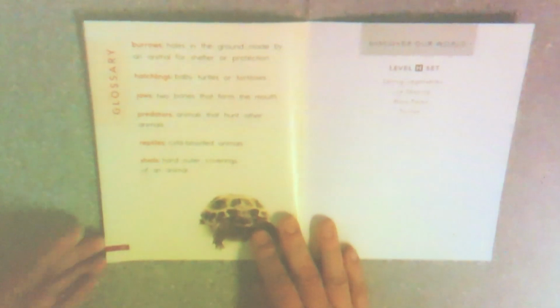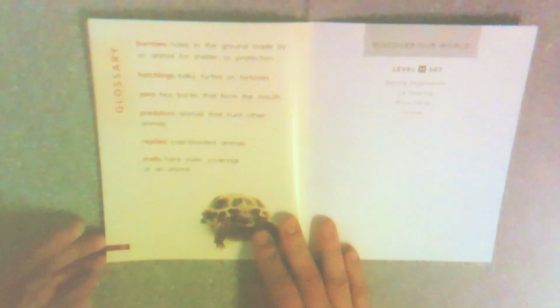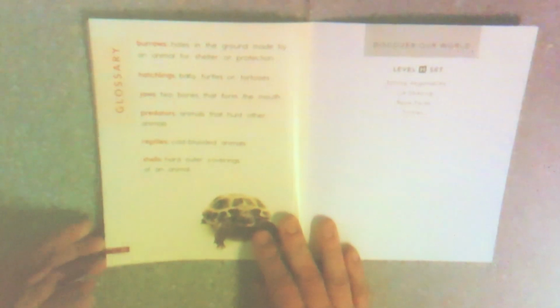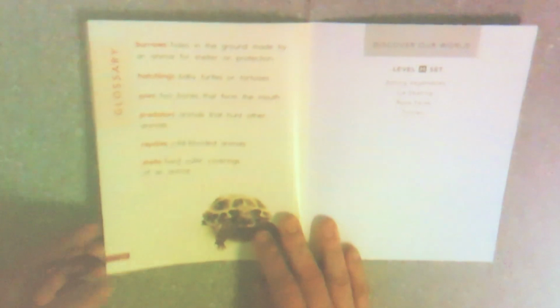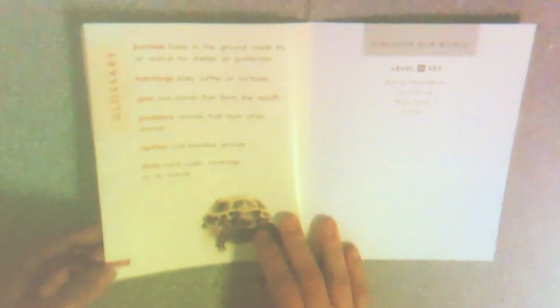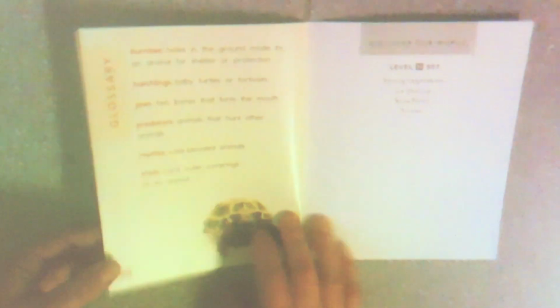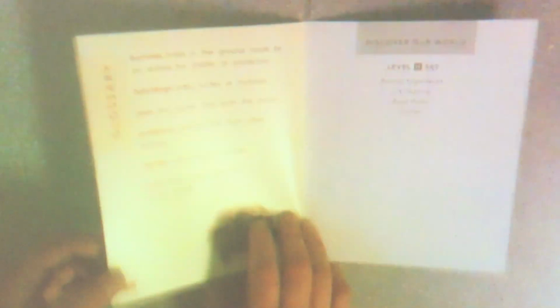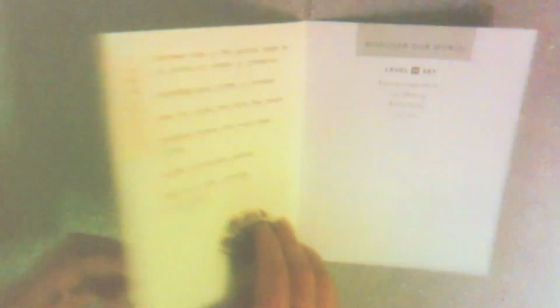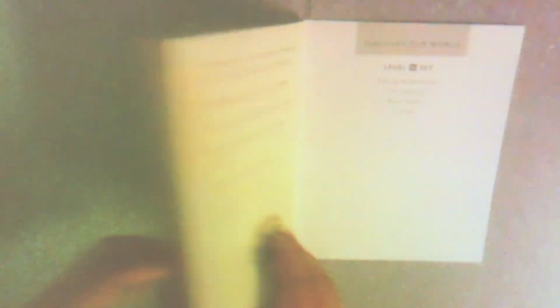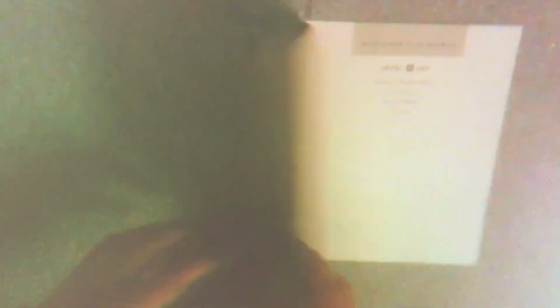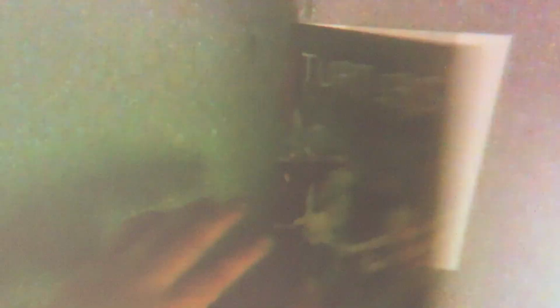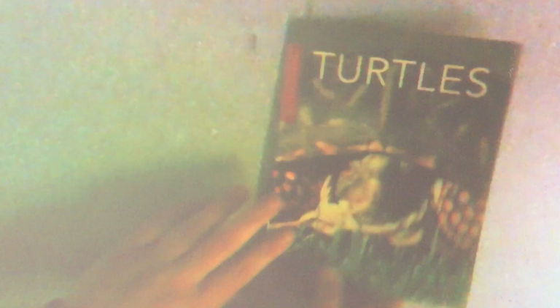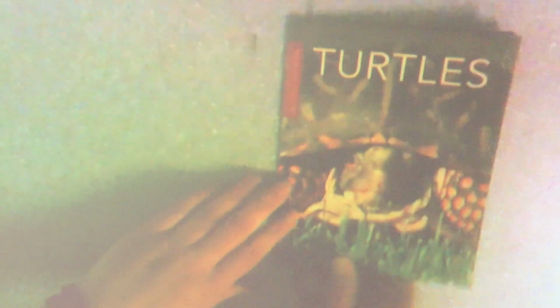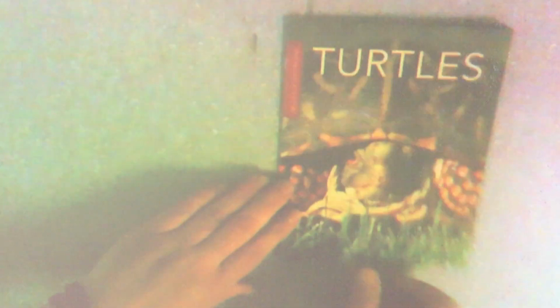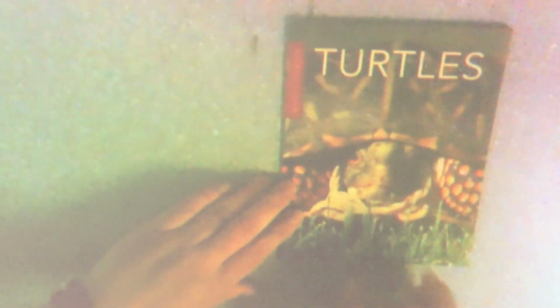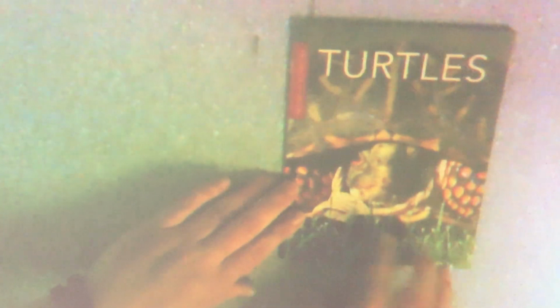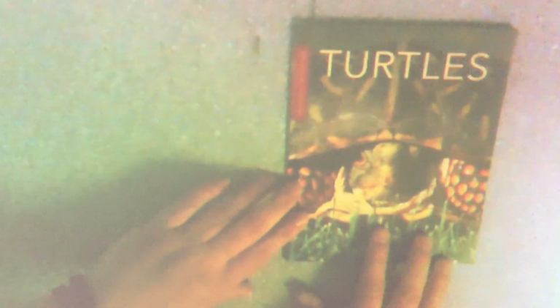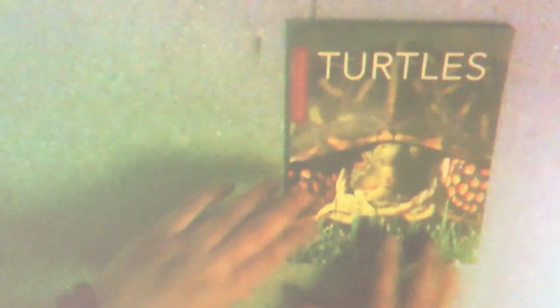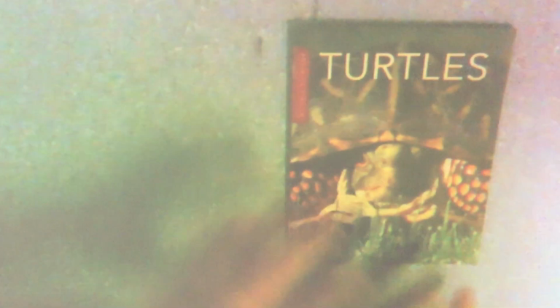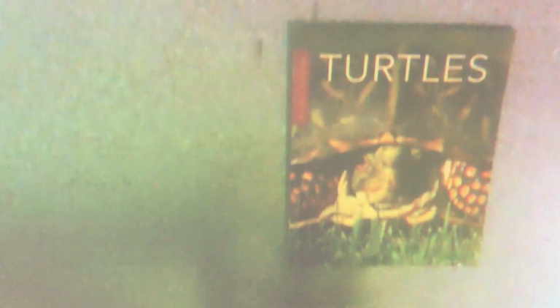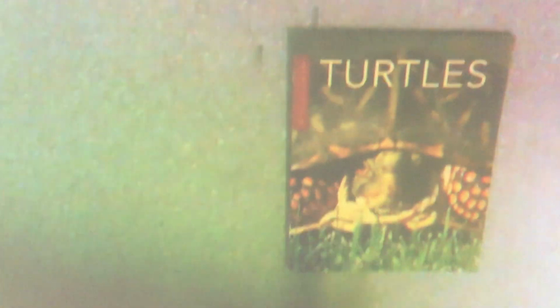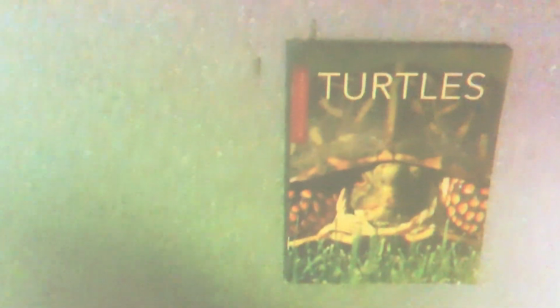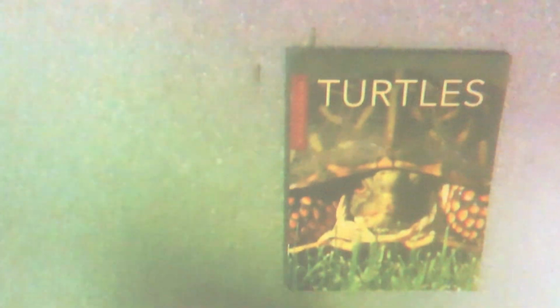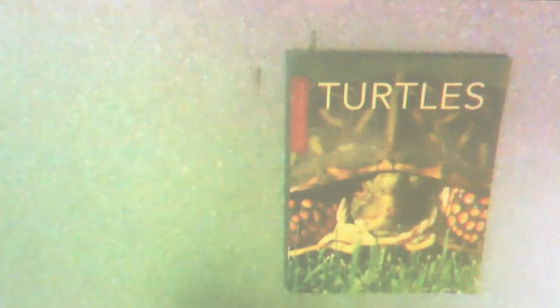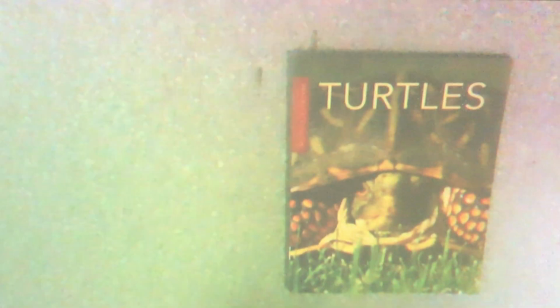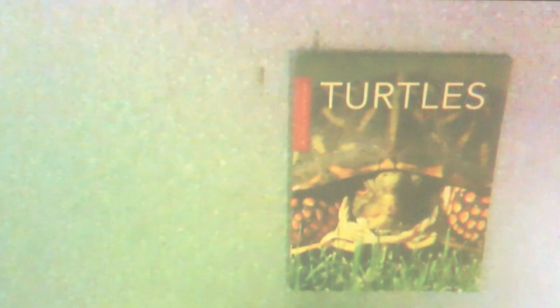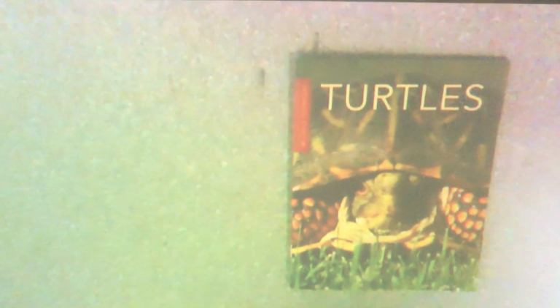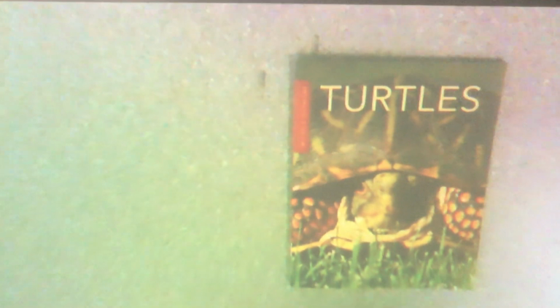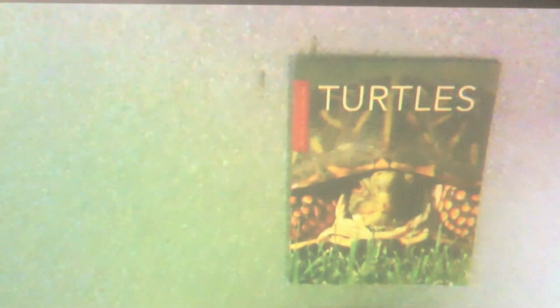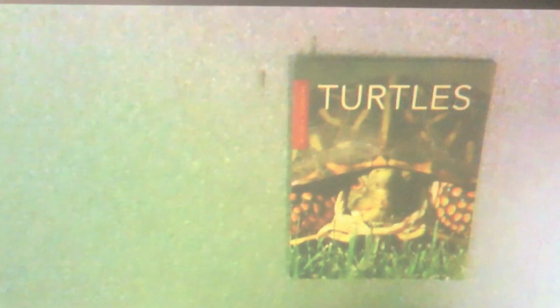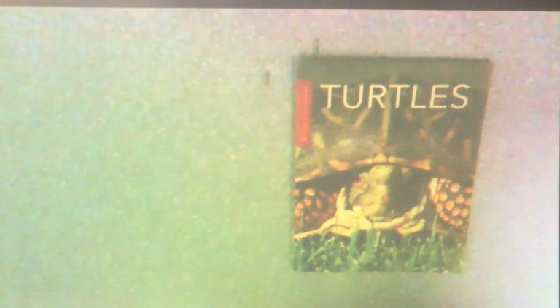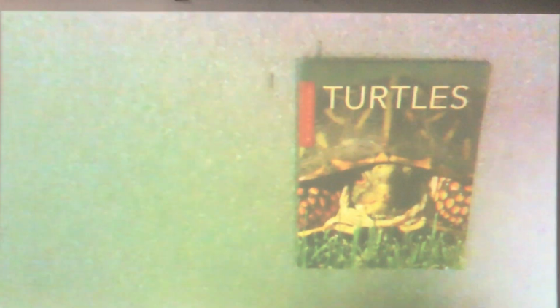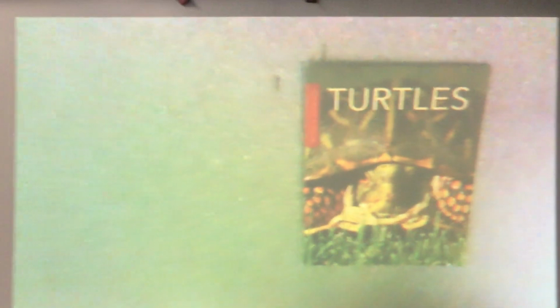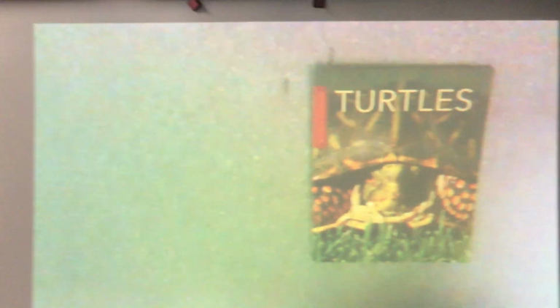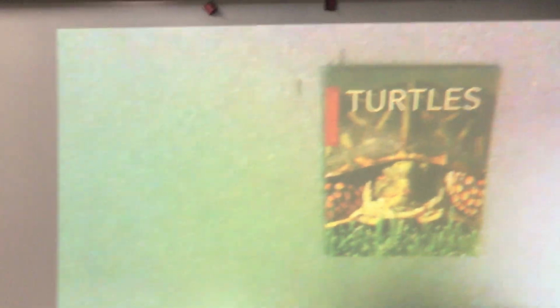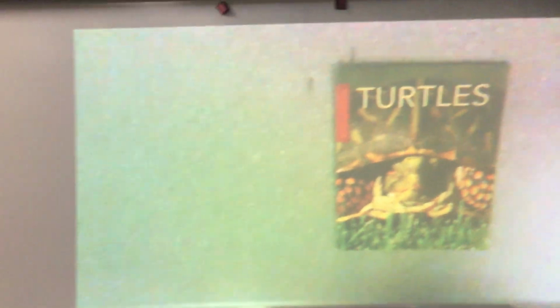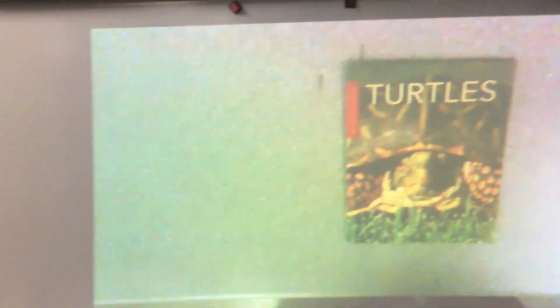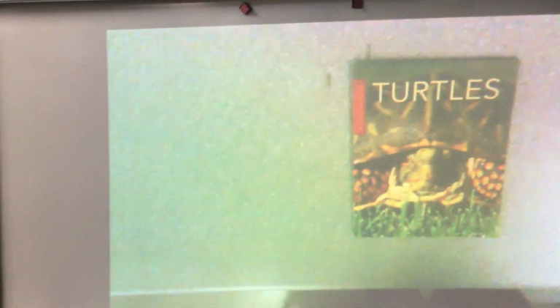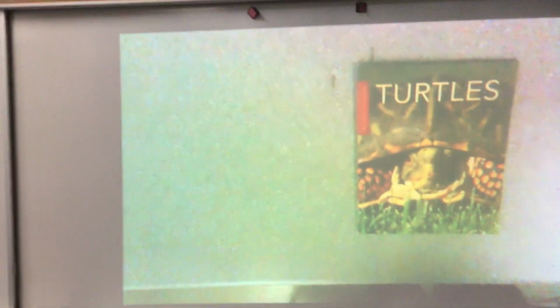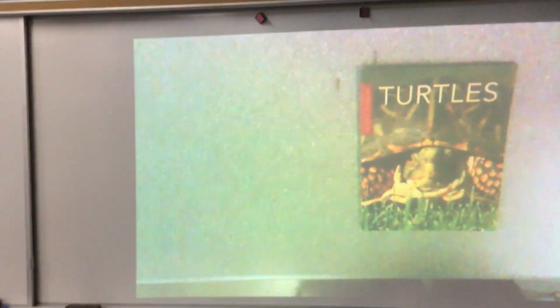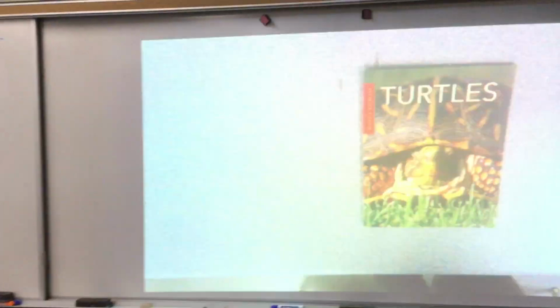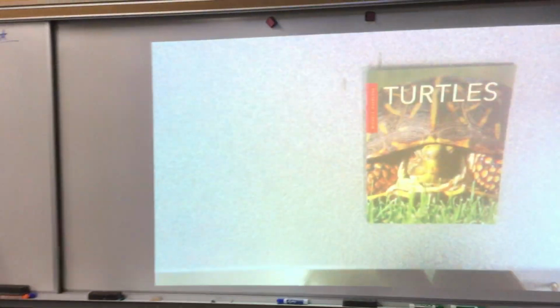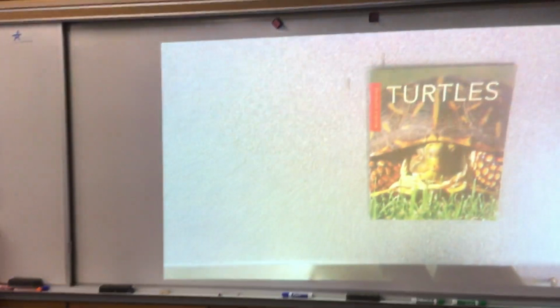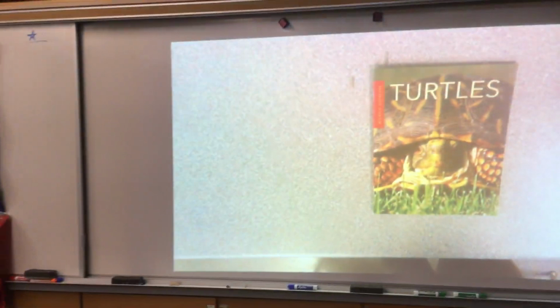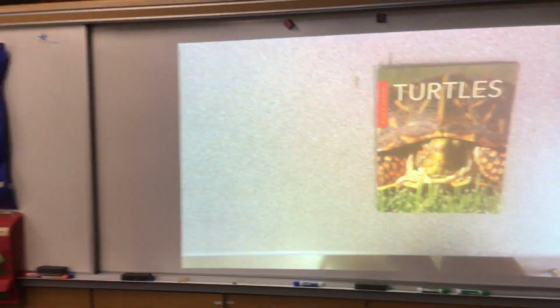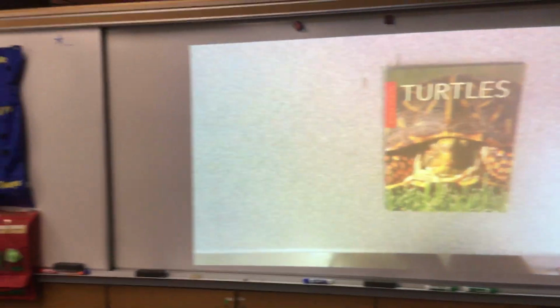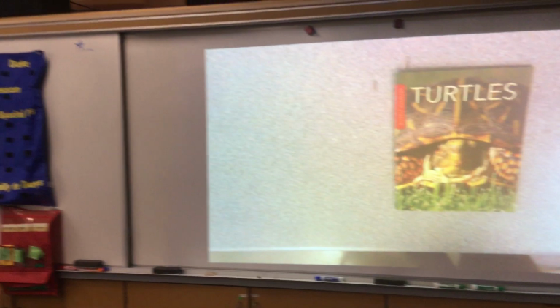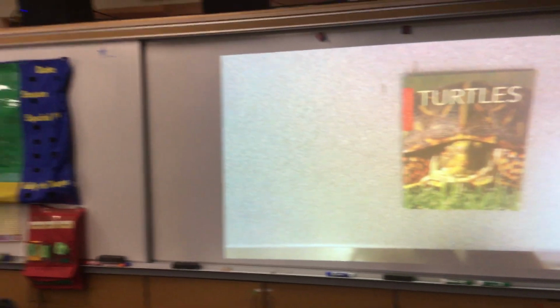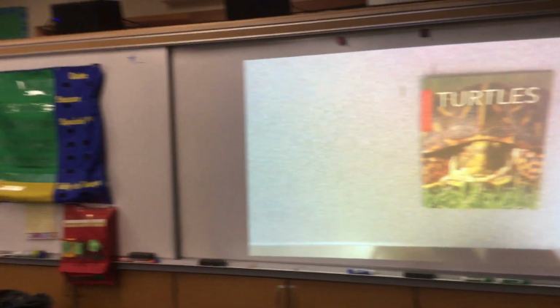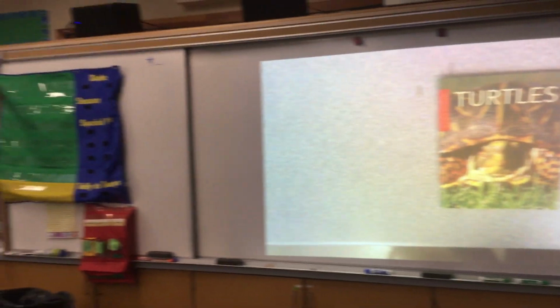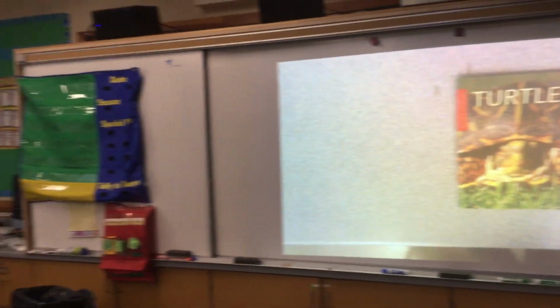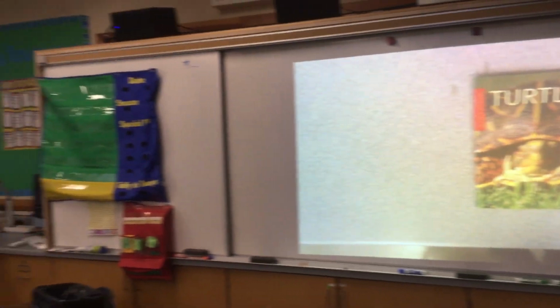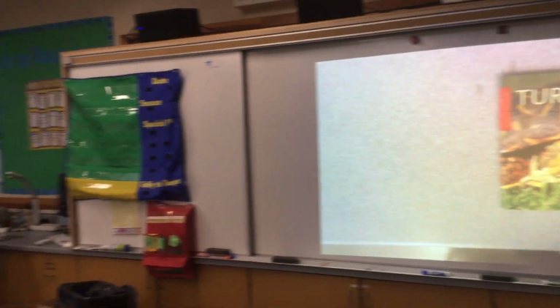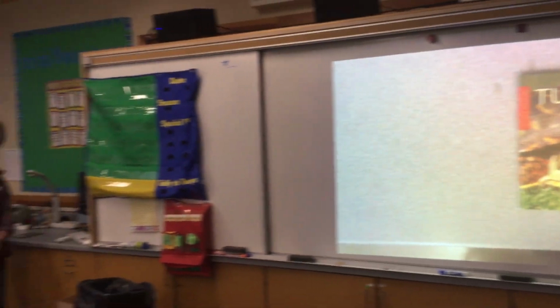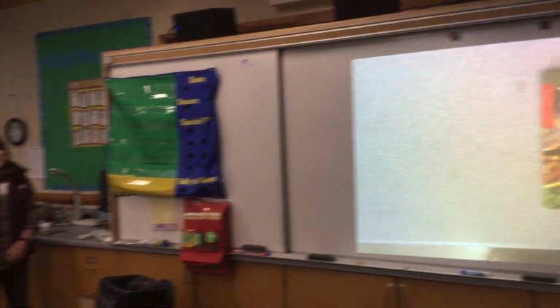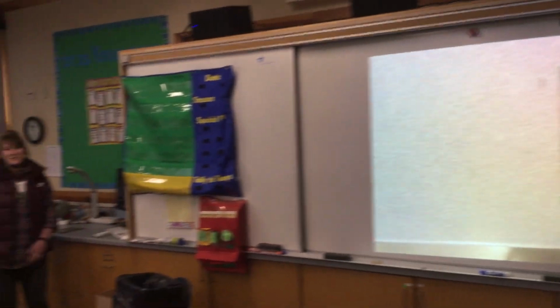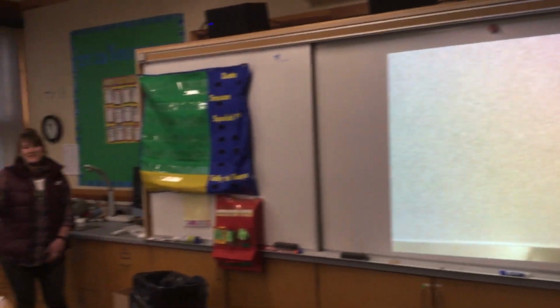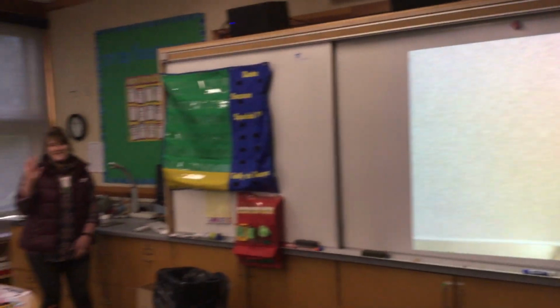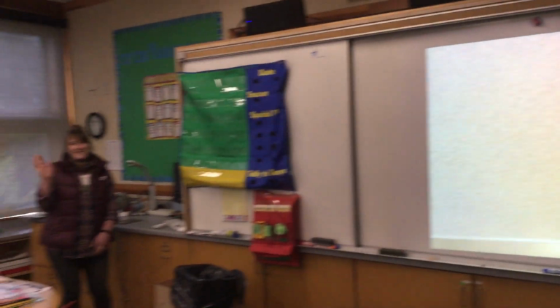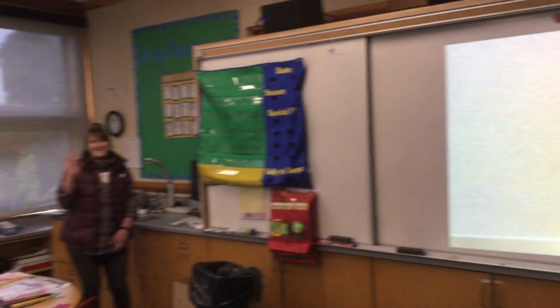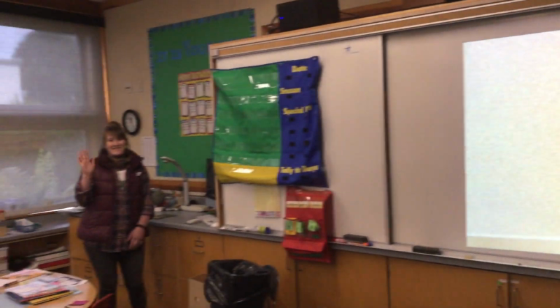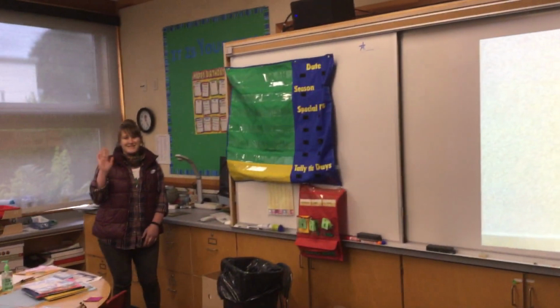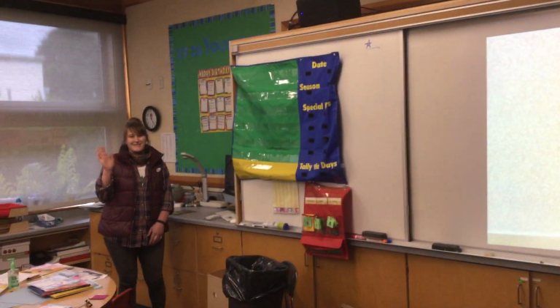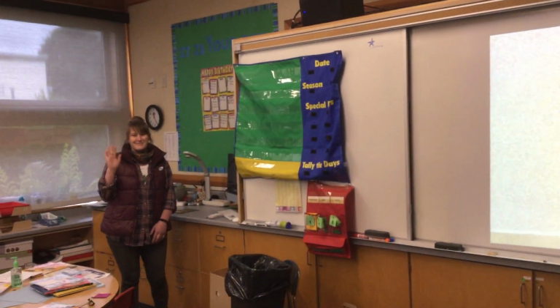The end. Well, kindergarteners, I hope you enjoyed some of those fun facts about turtles. Hope to see you soon.